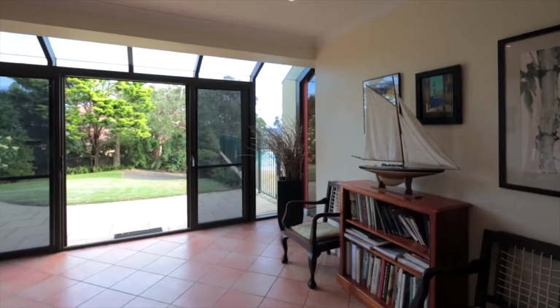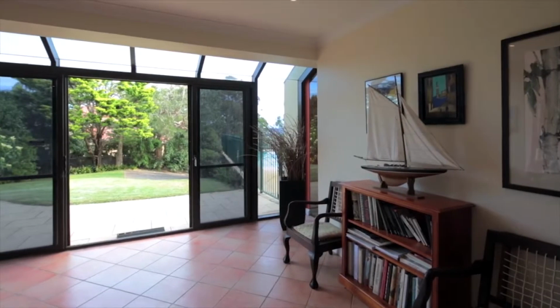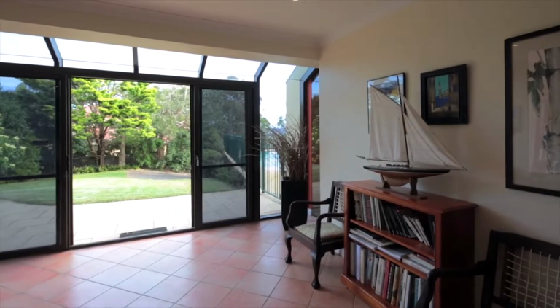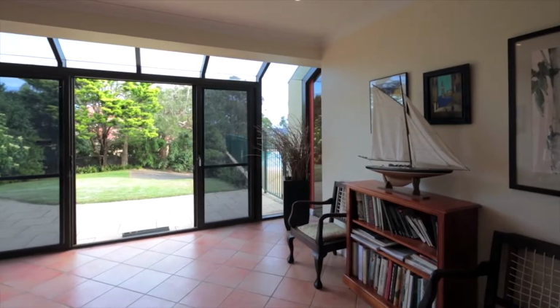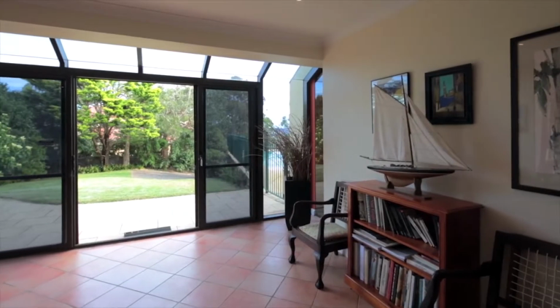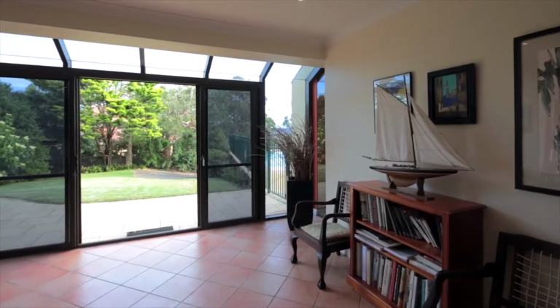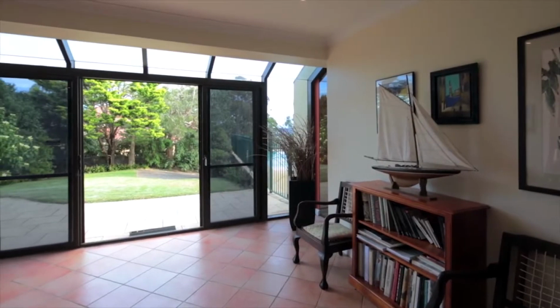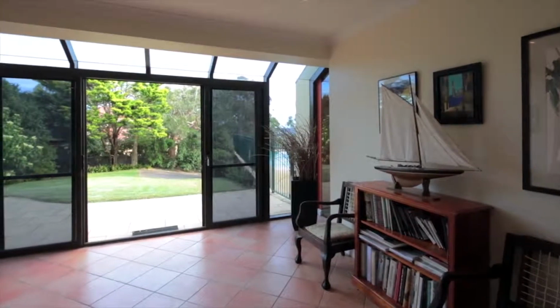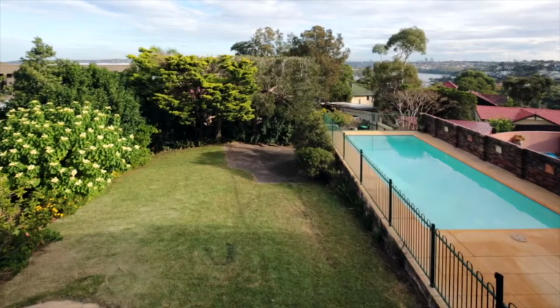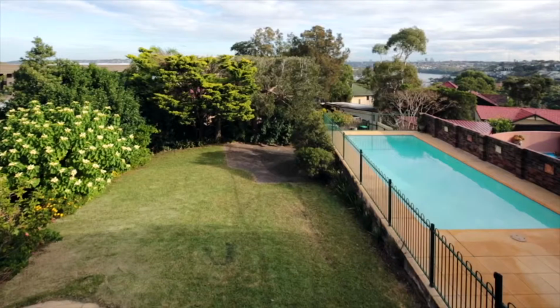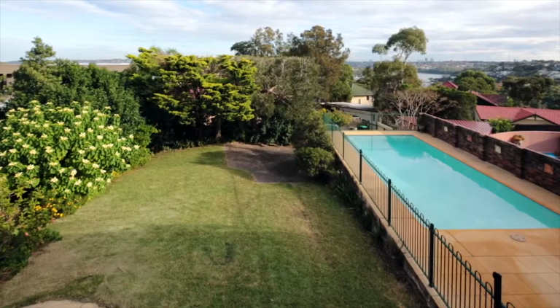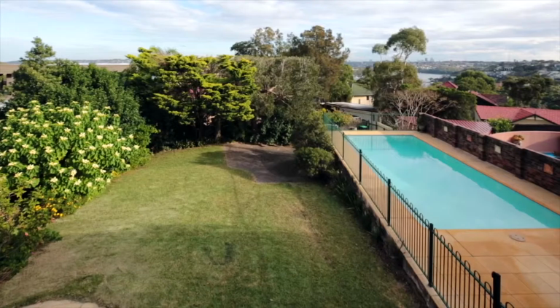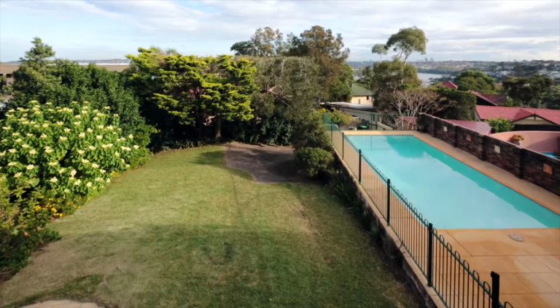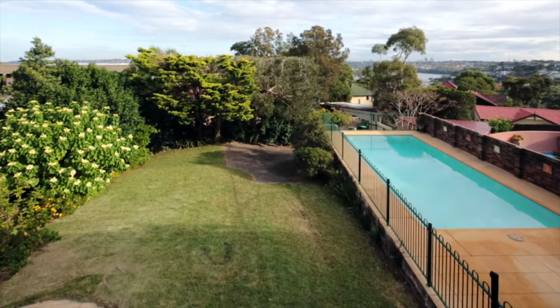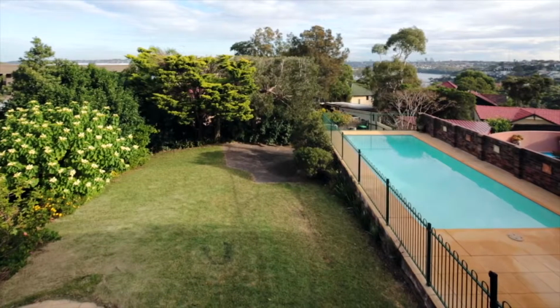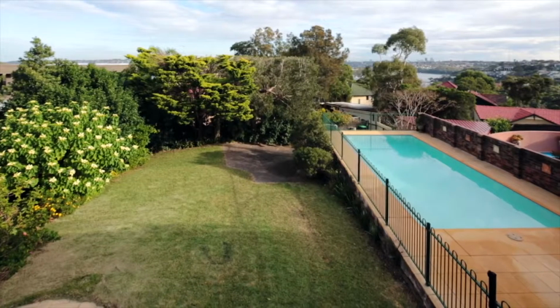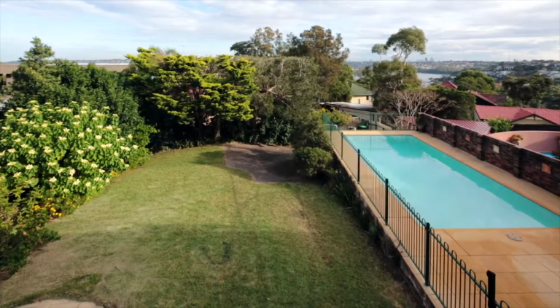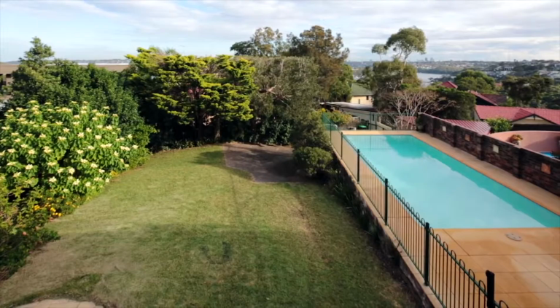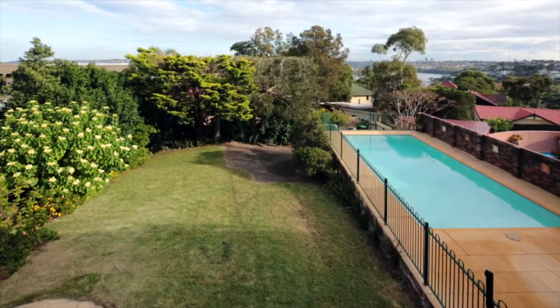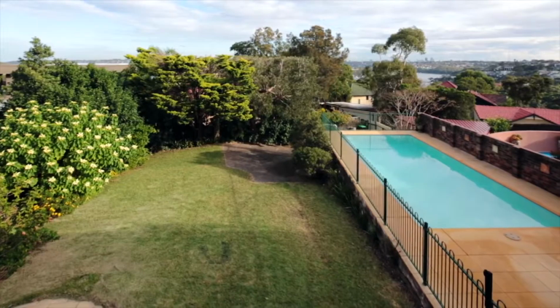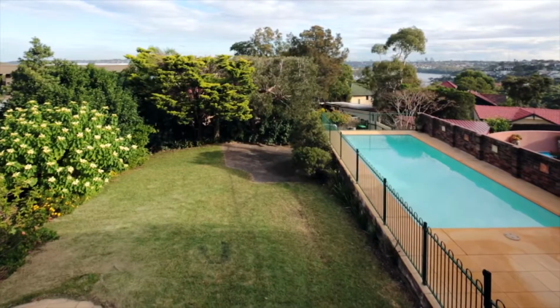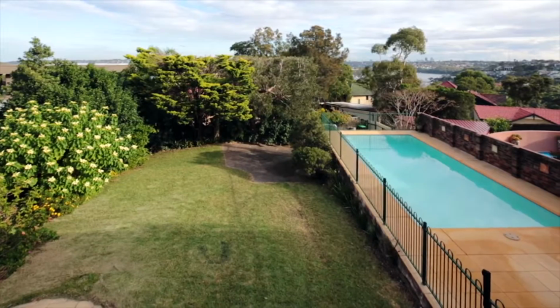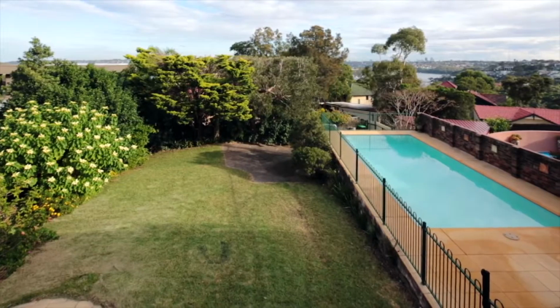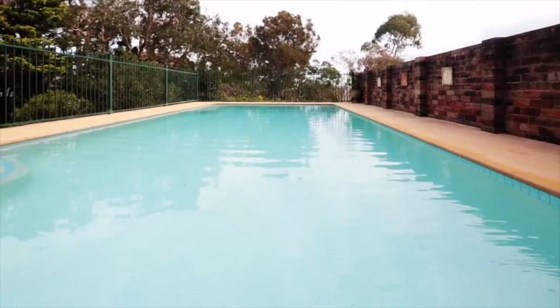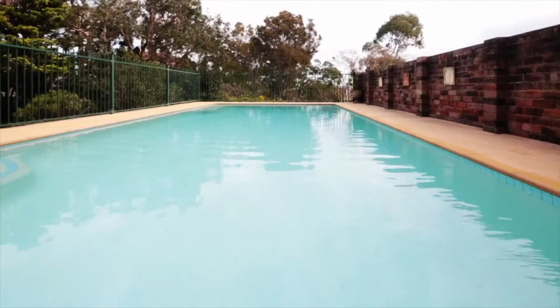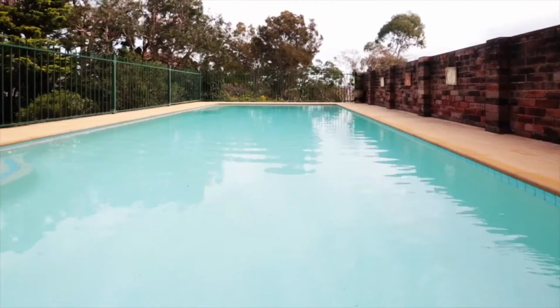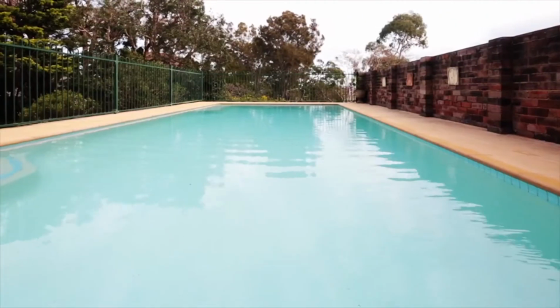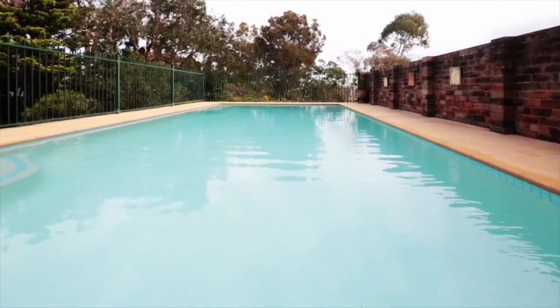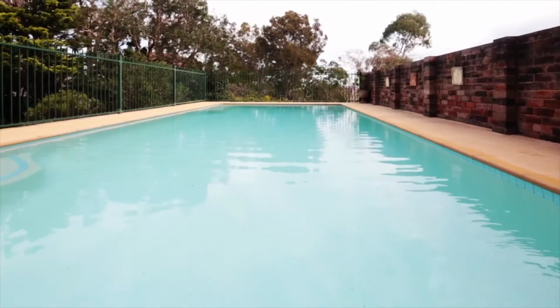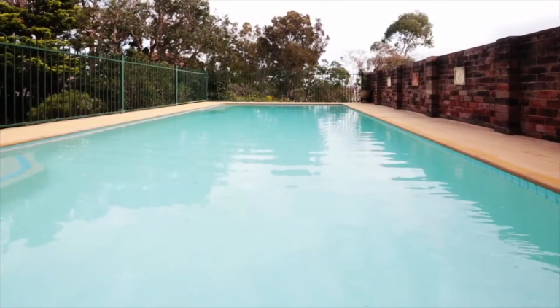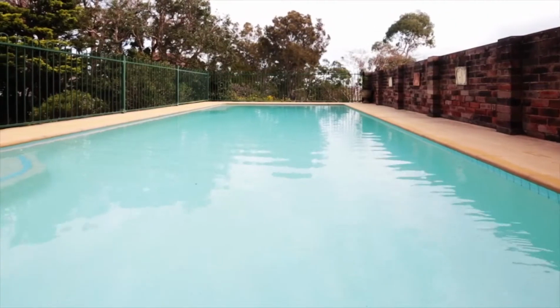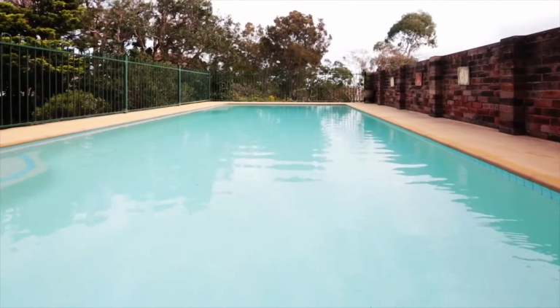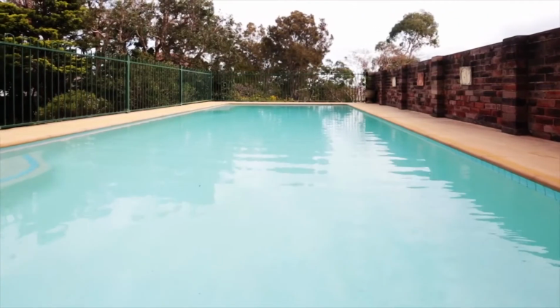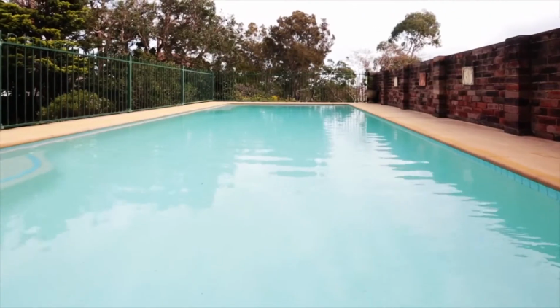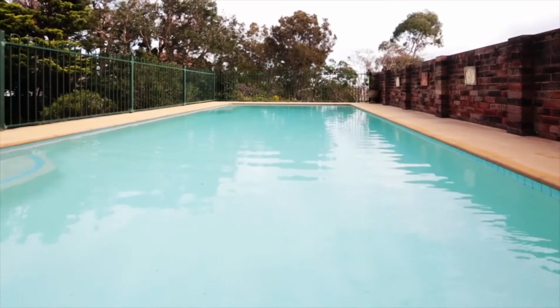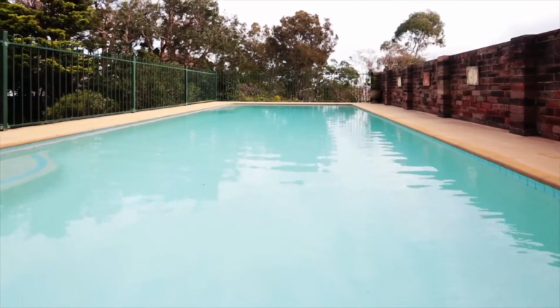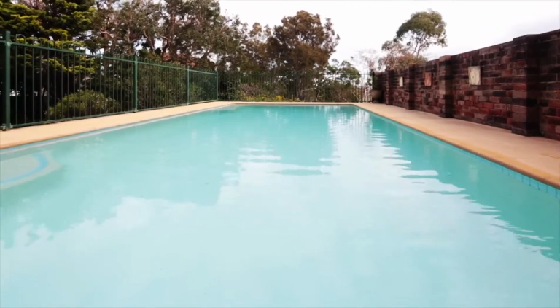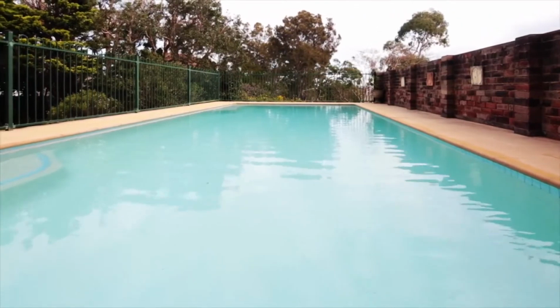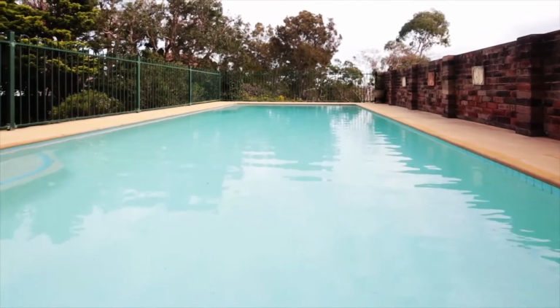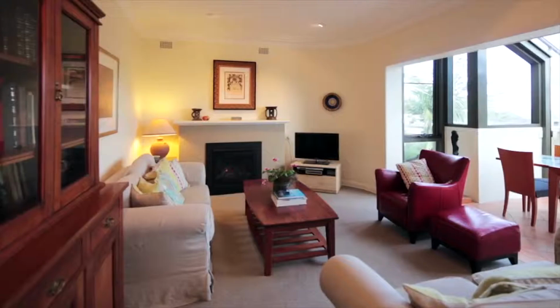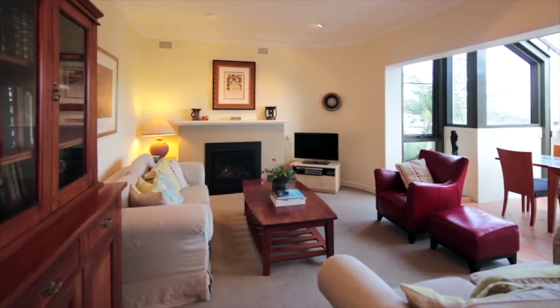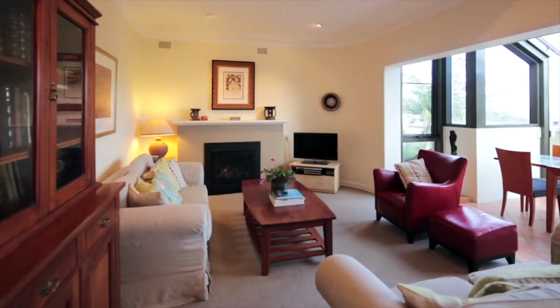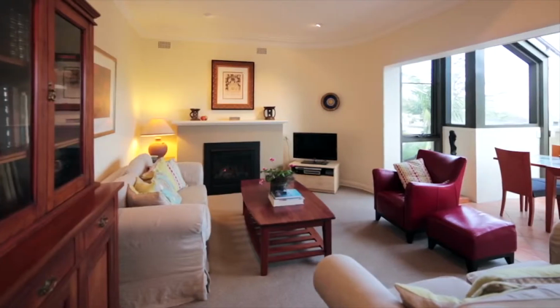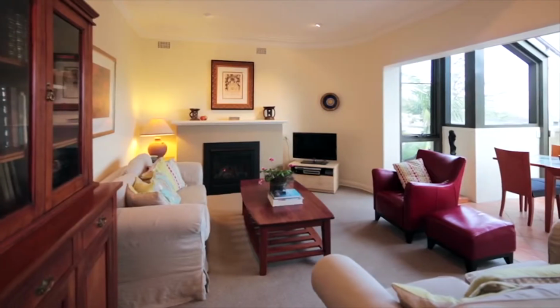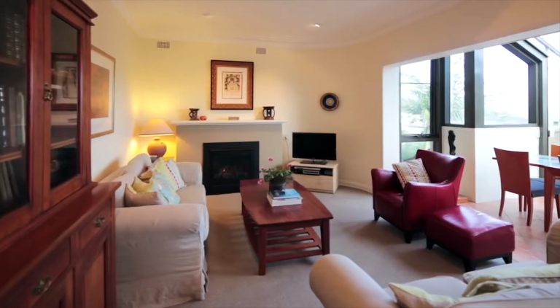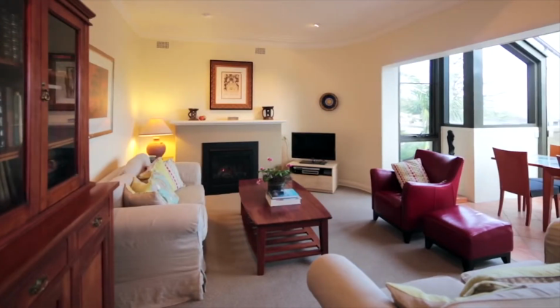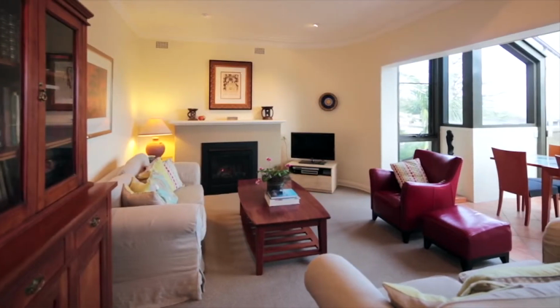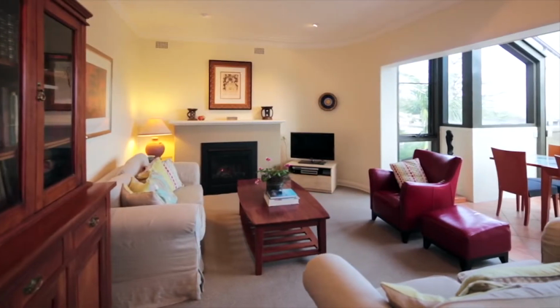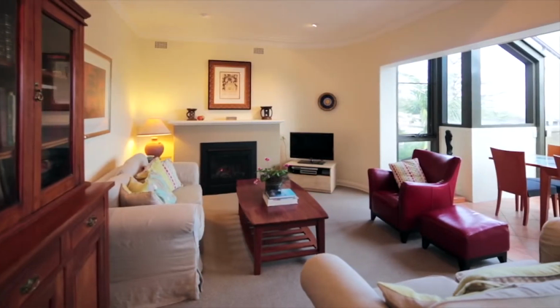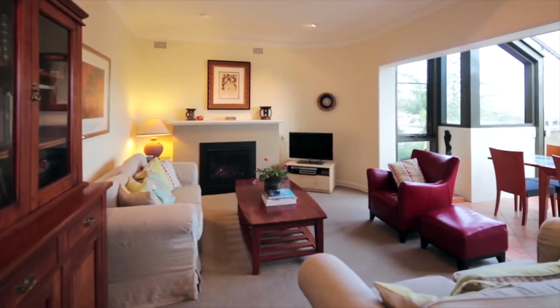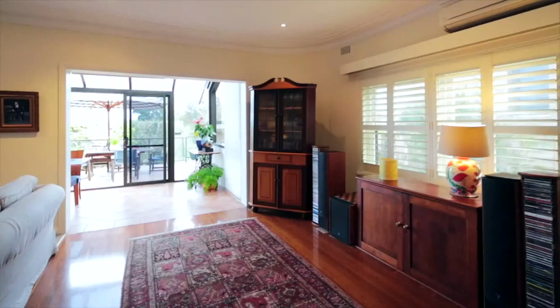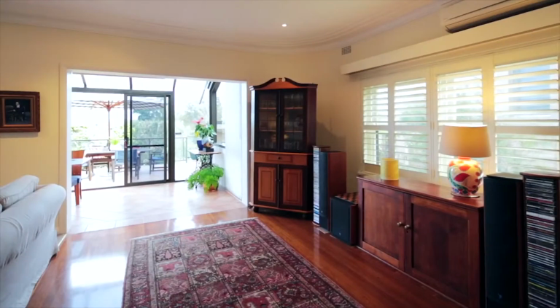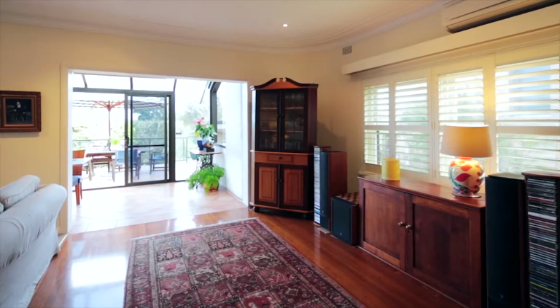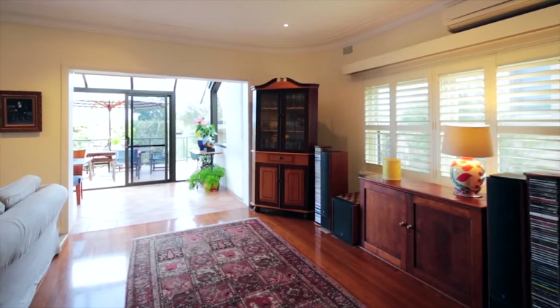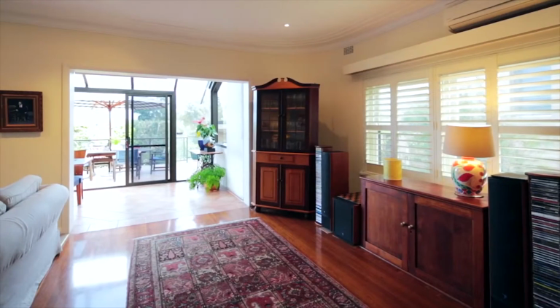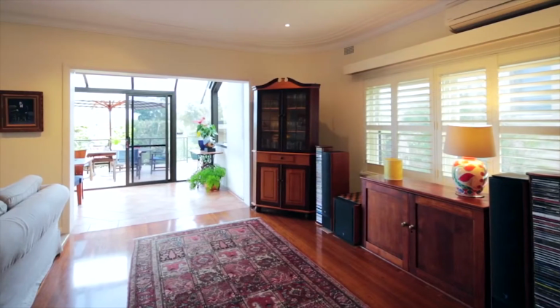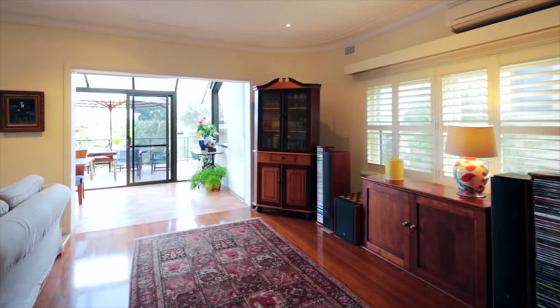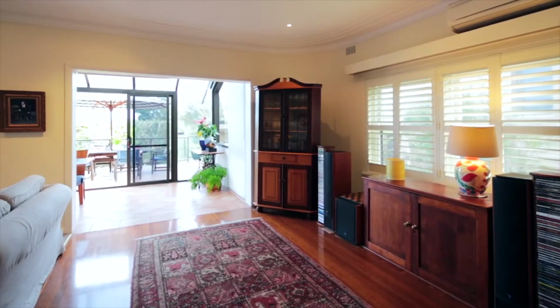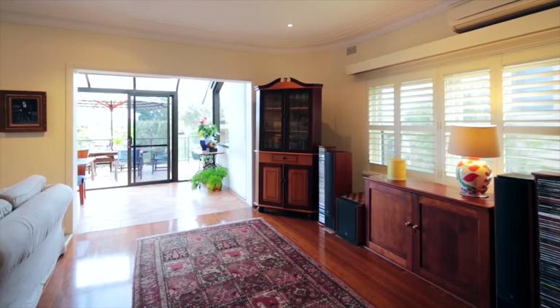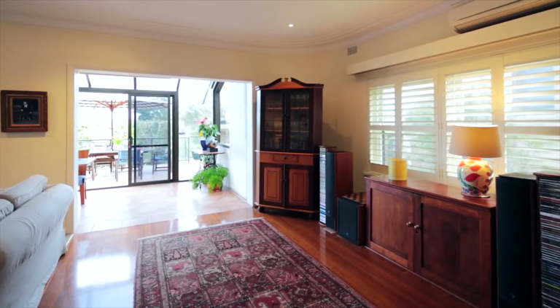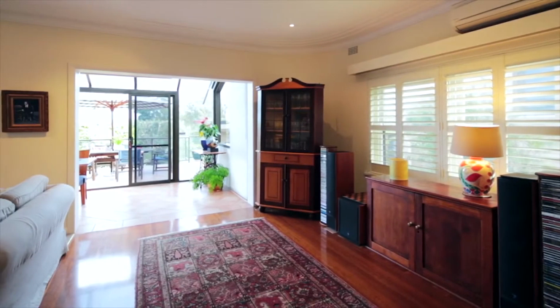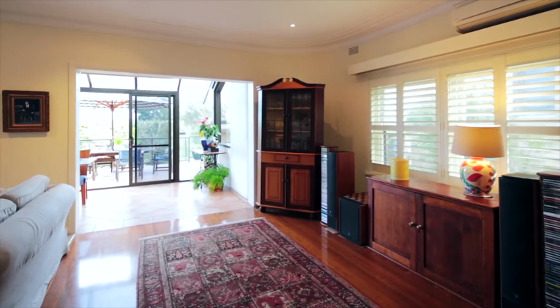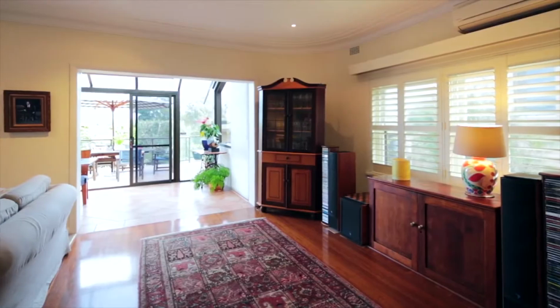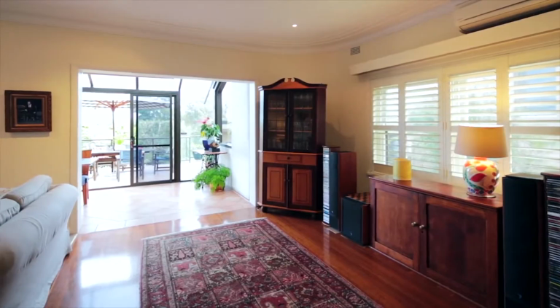There is an easy flow to patio and near-level lawns with a sparkling pool. Living space with gas fireplace flows to an entertainers terrace.